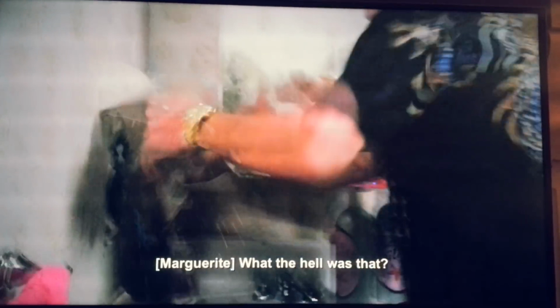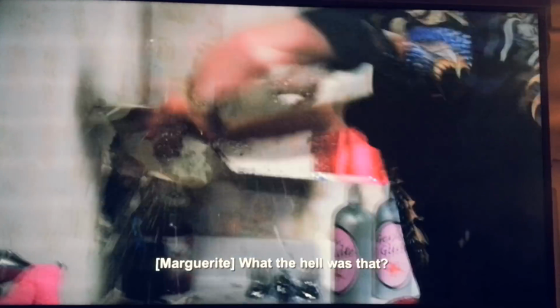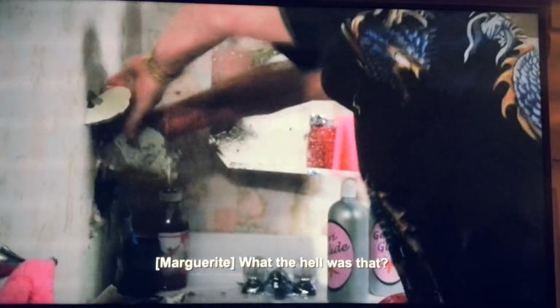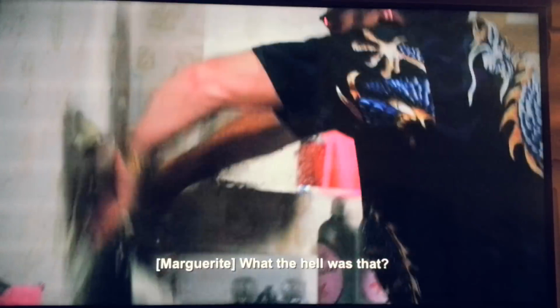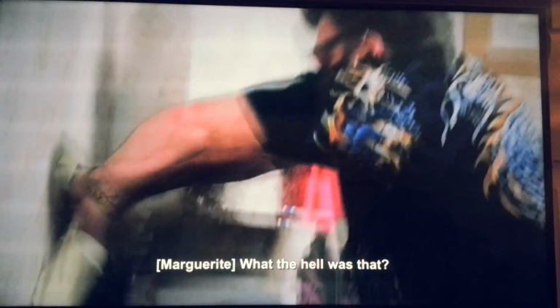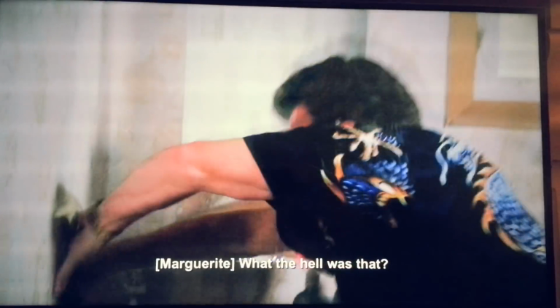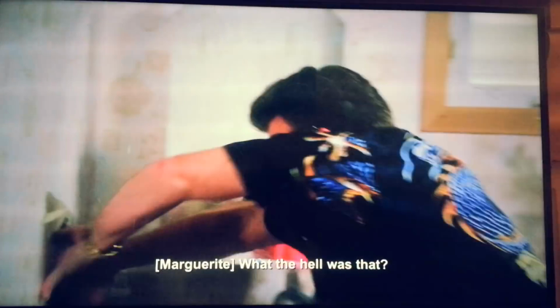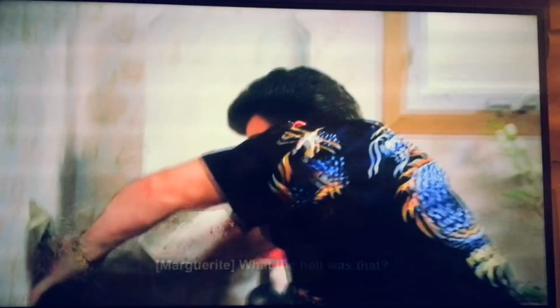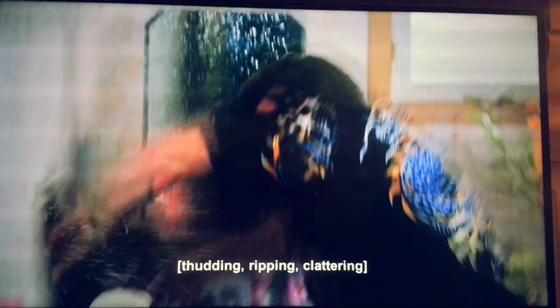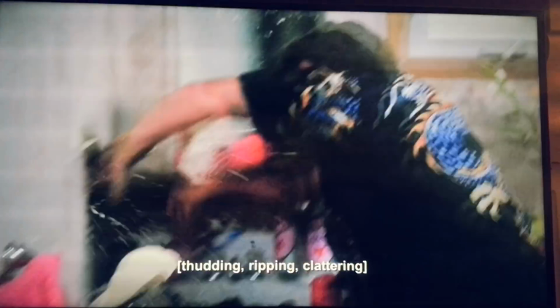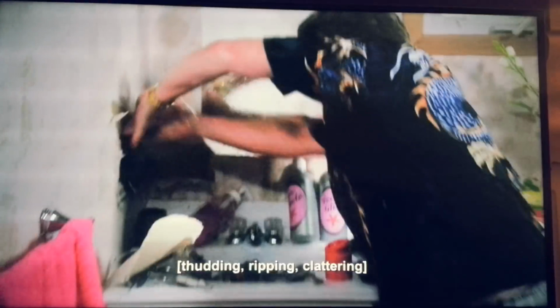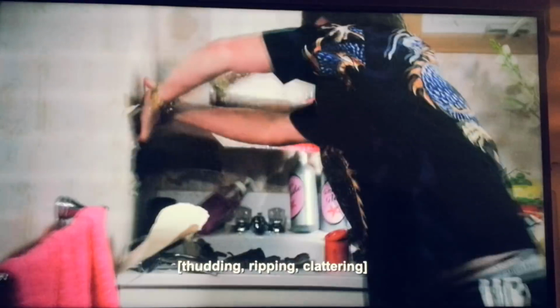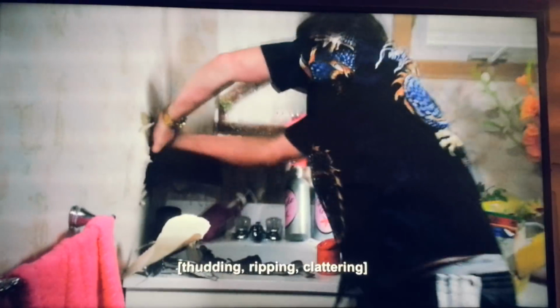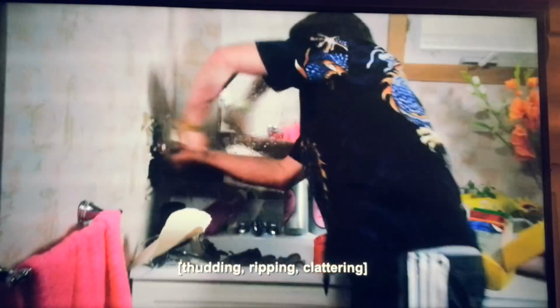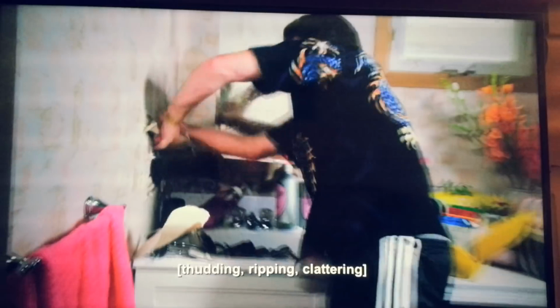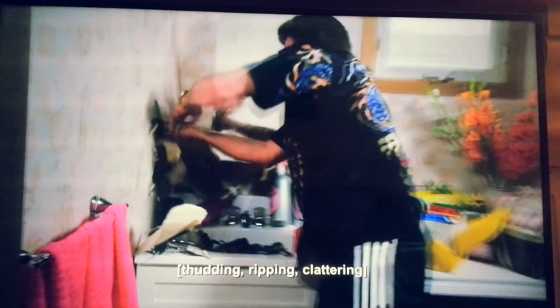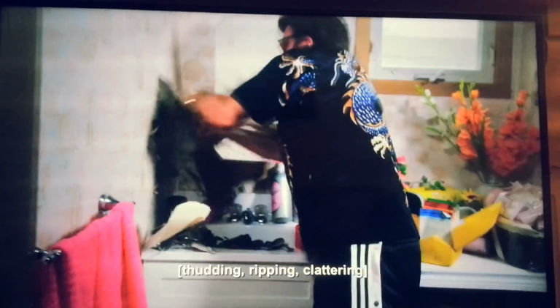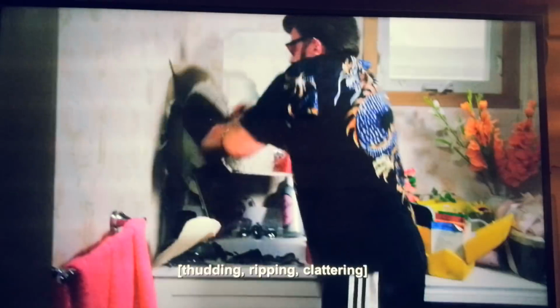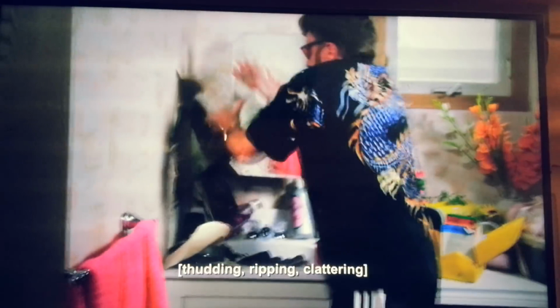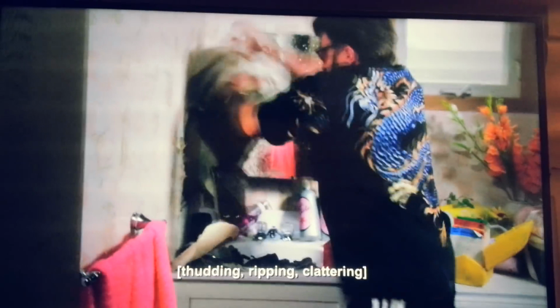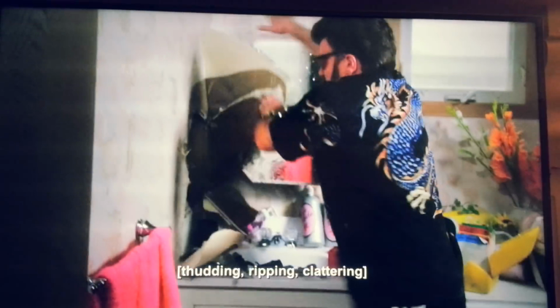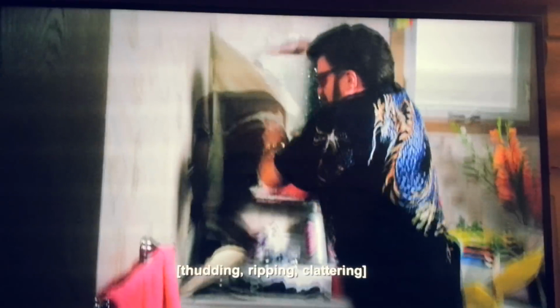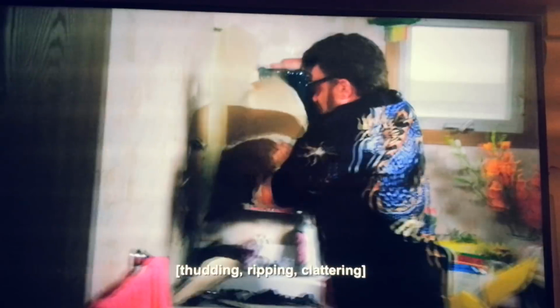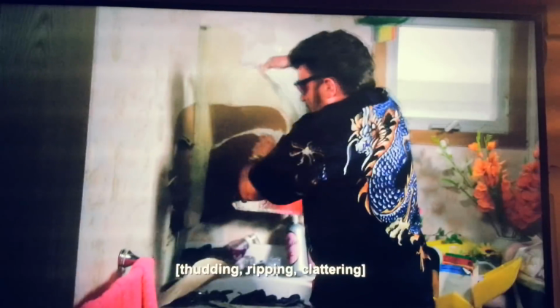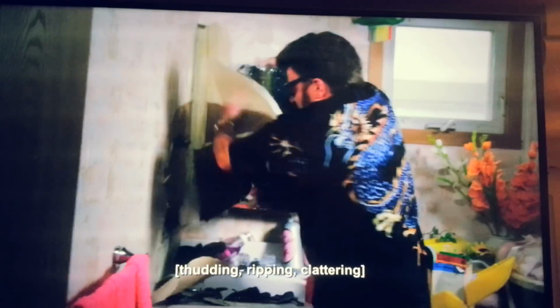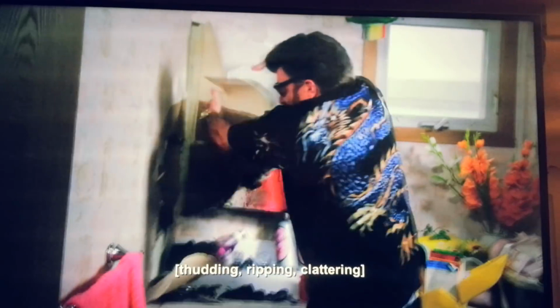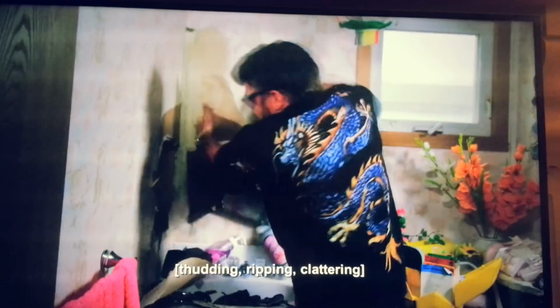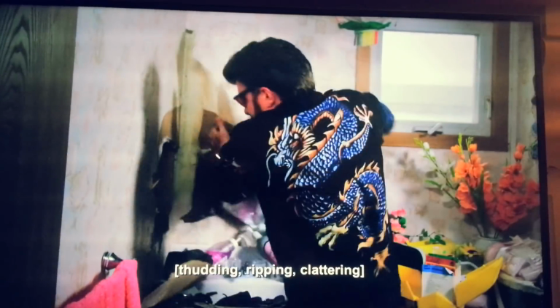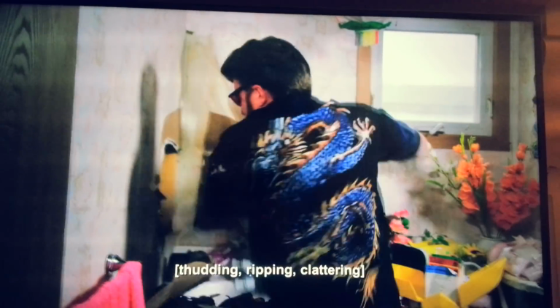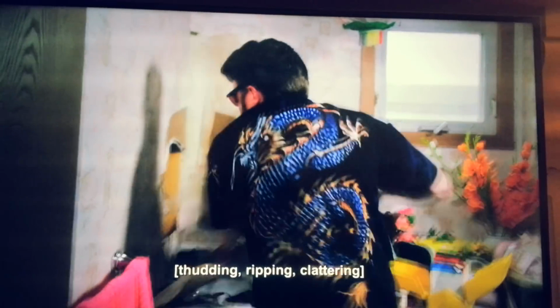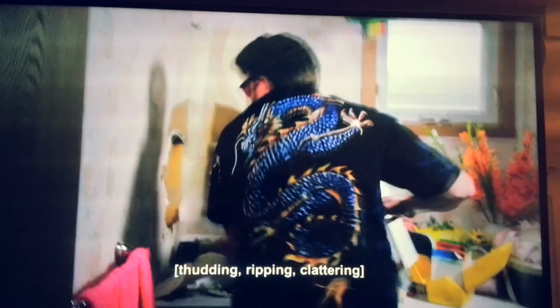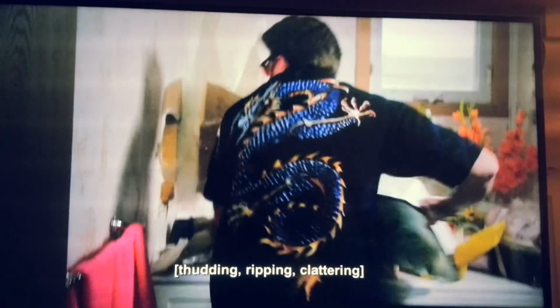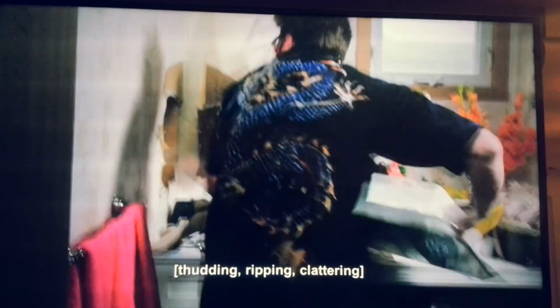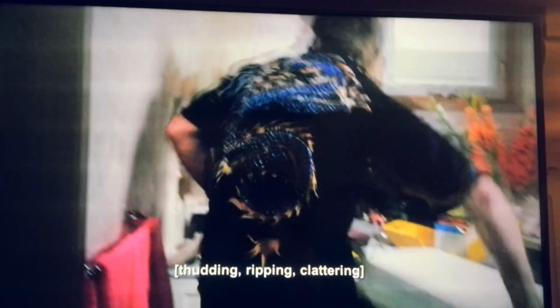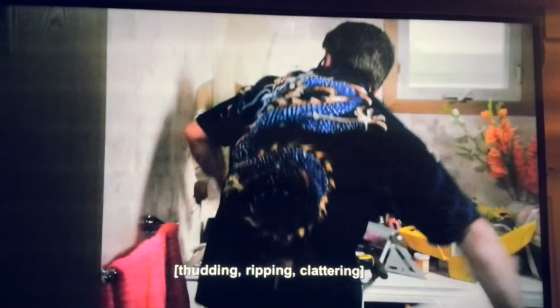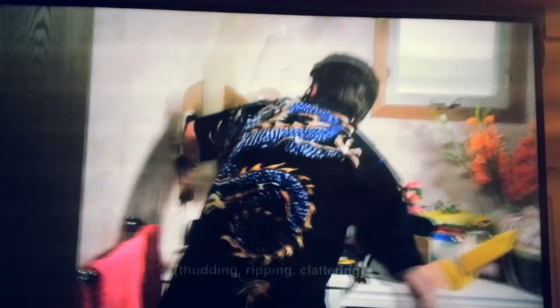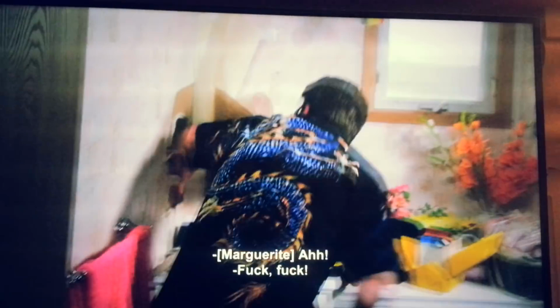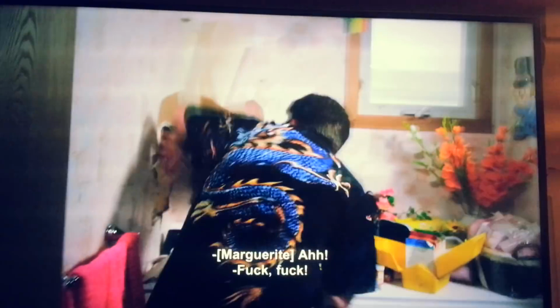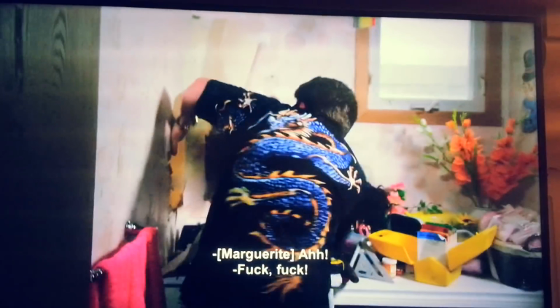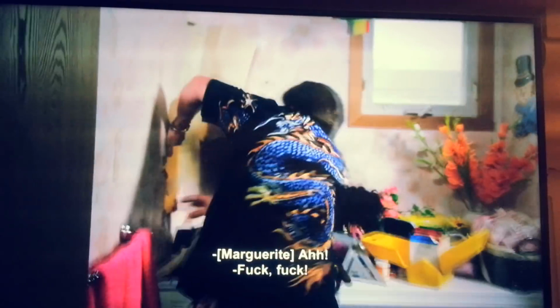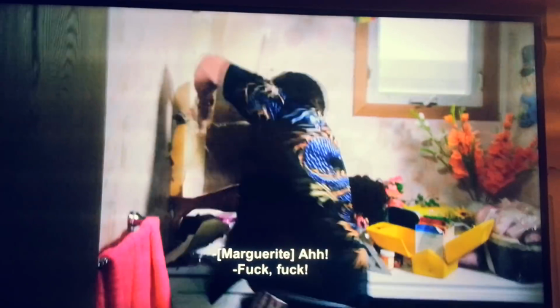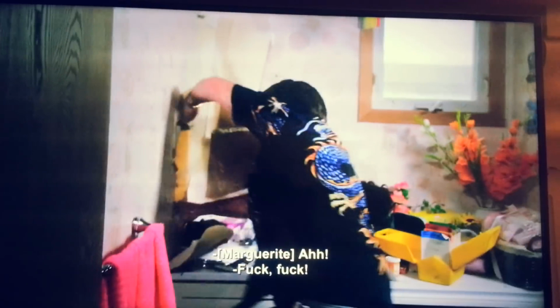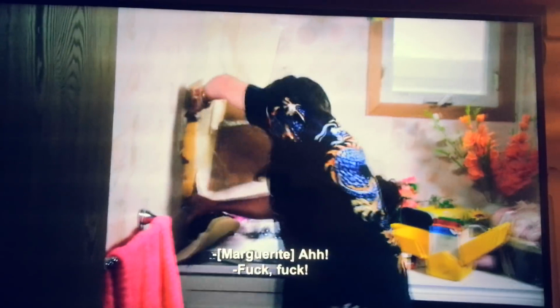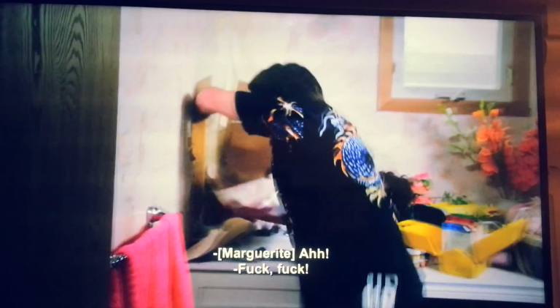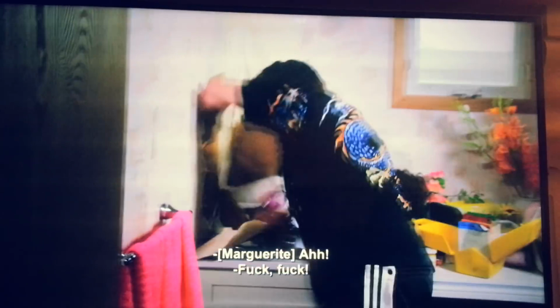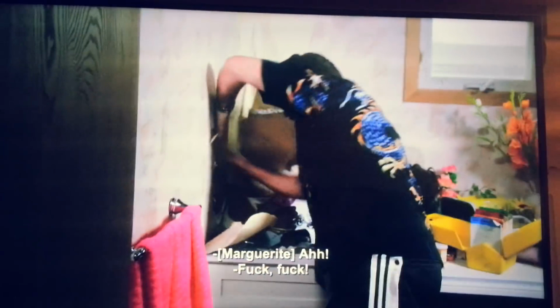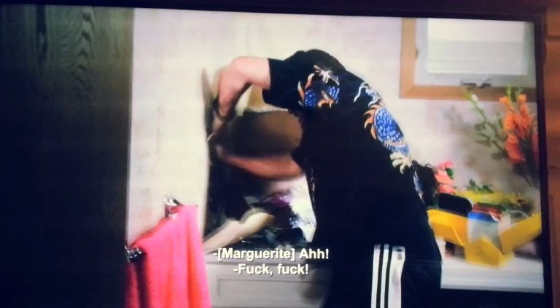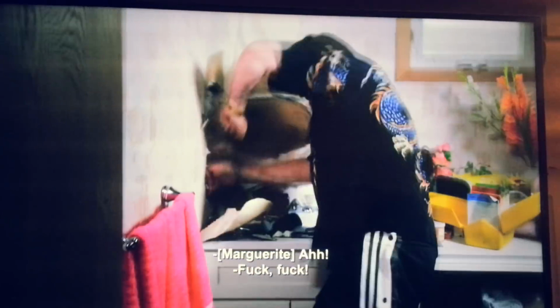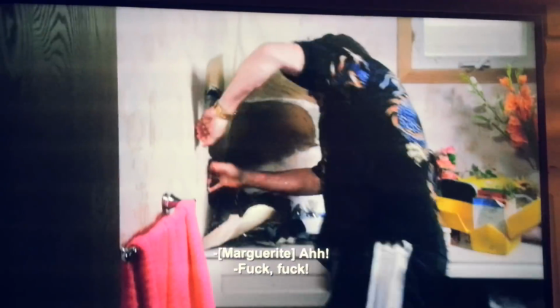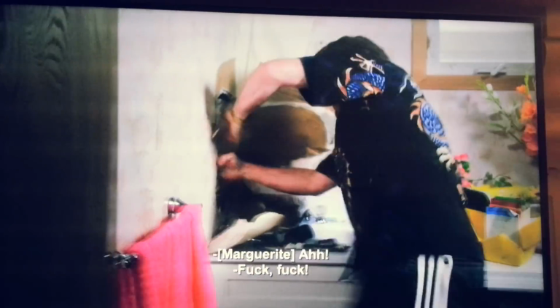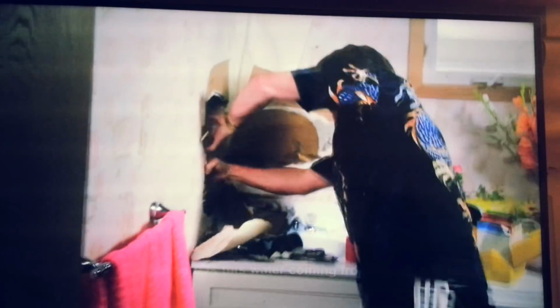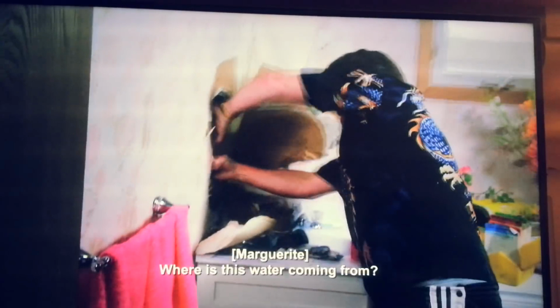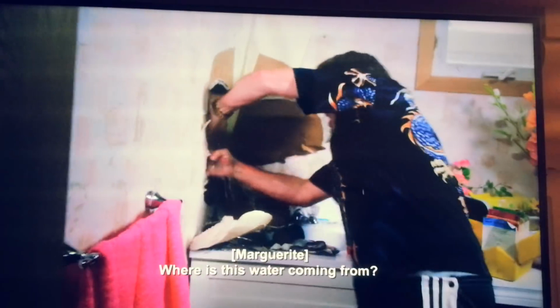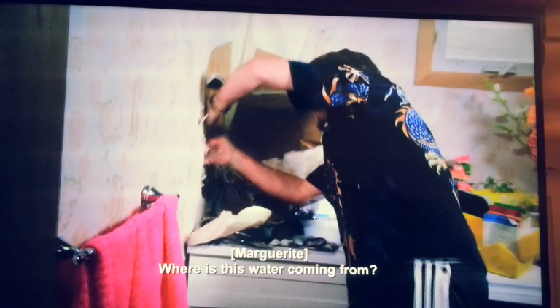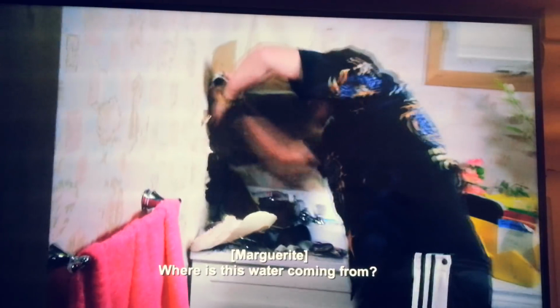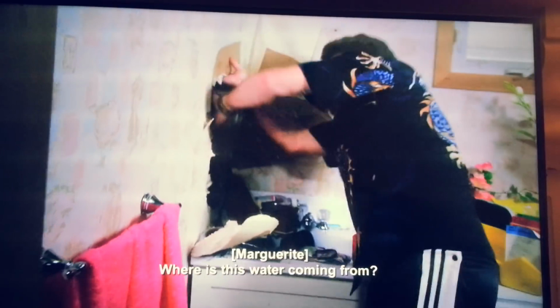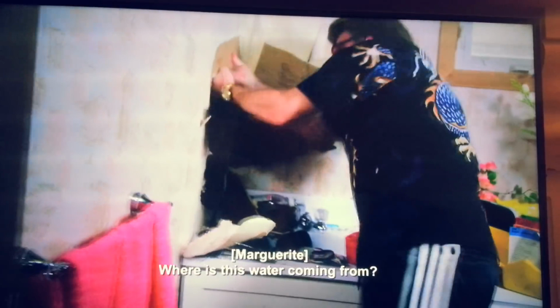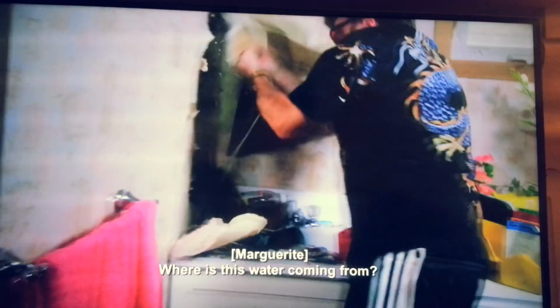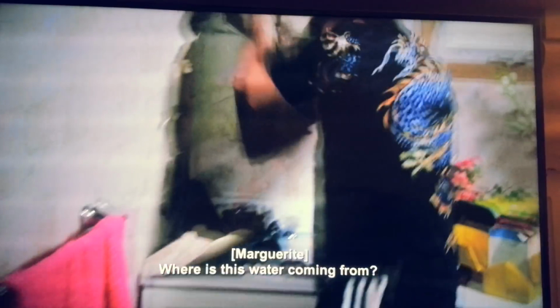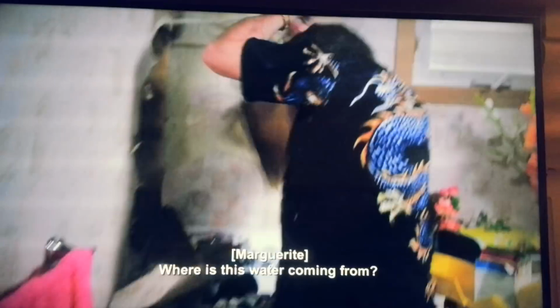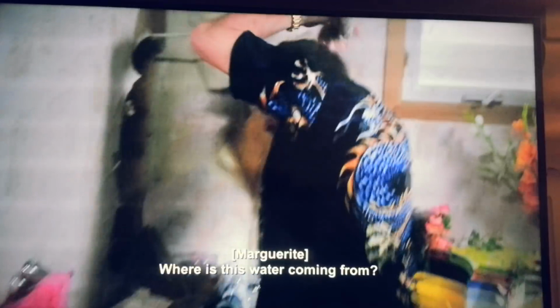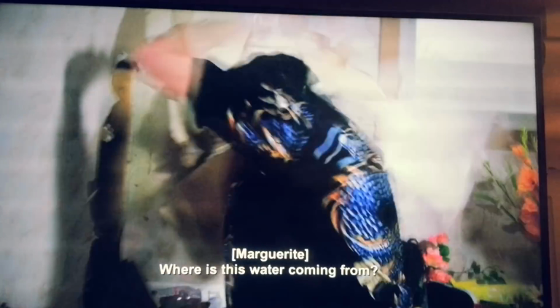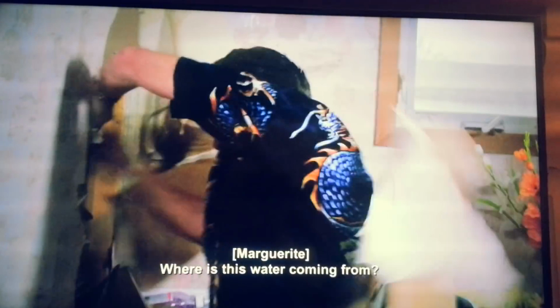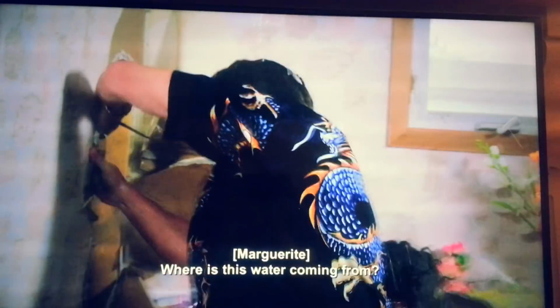Now look at that. What the fuck? Where is this water coming from?